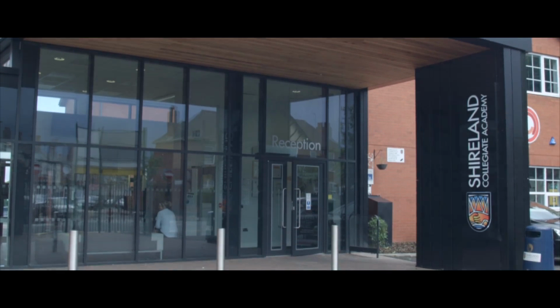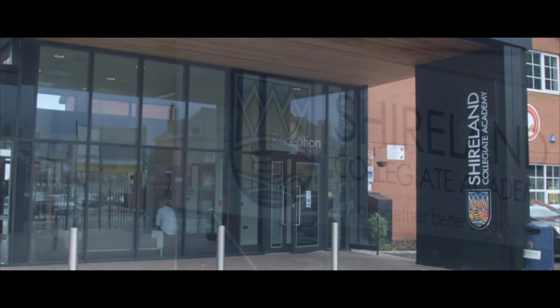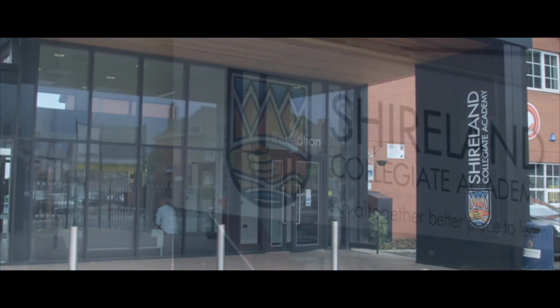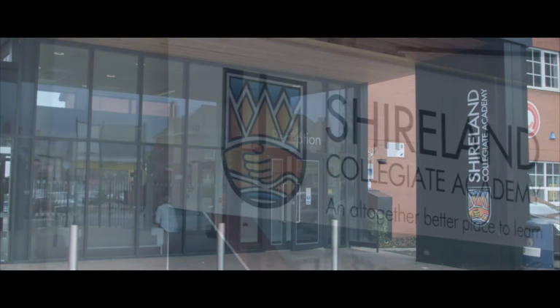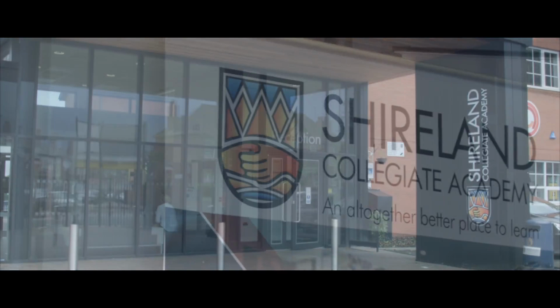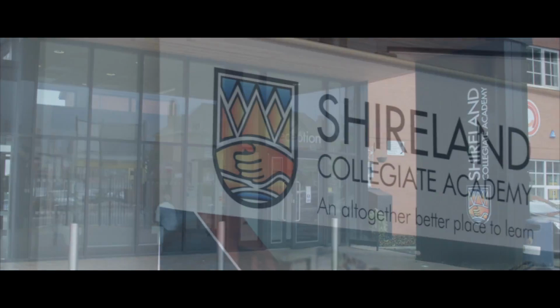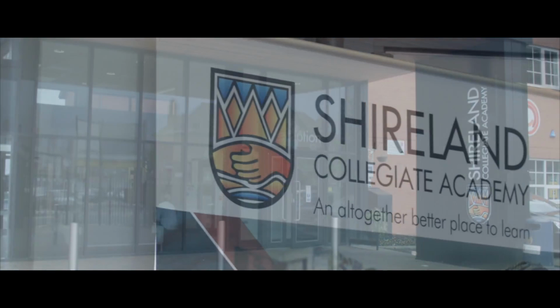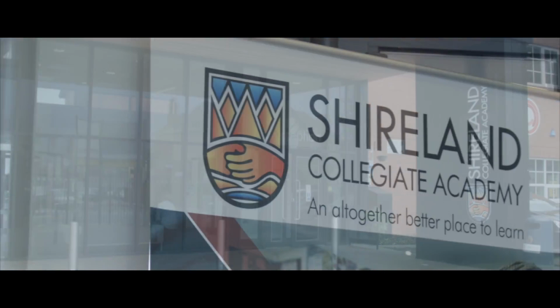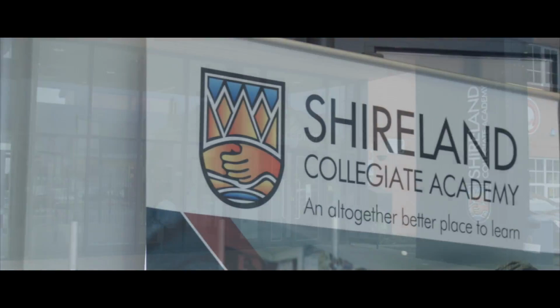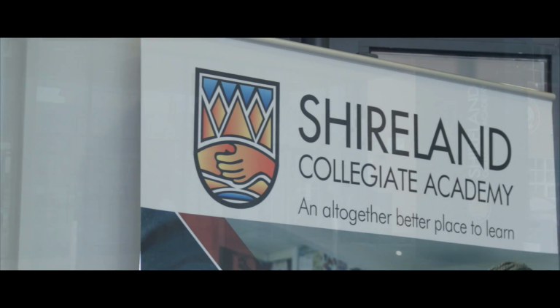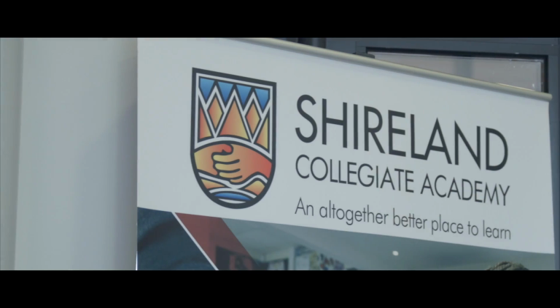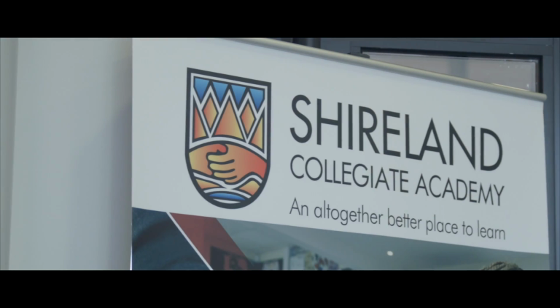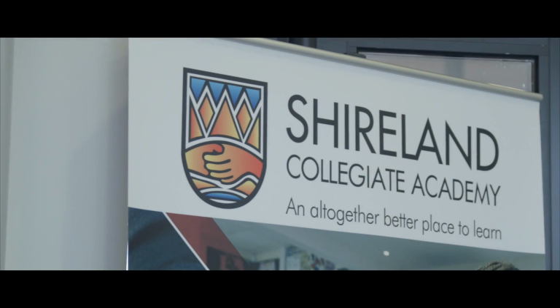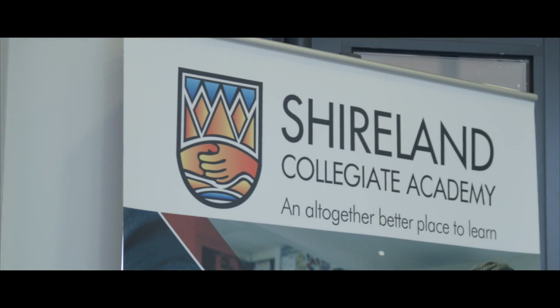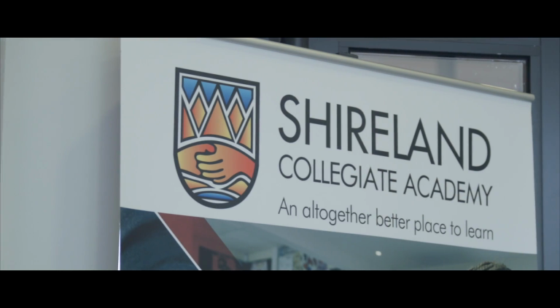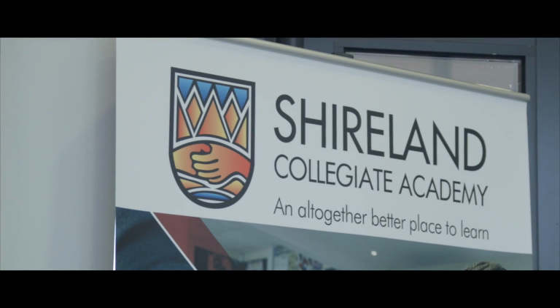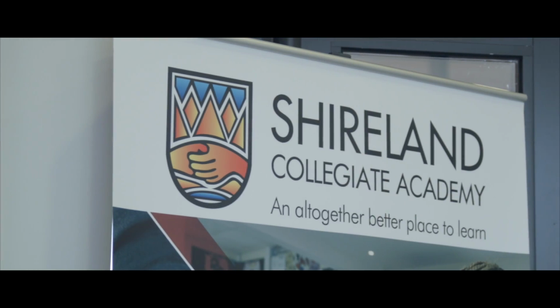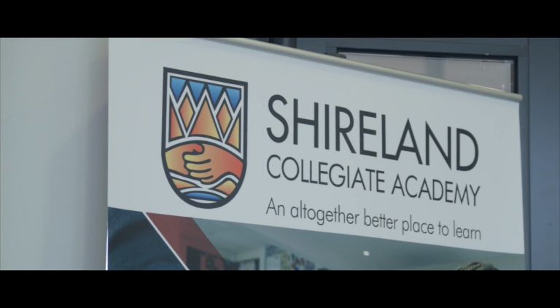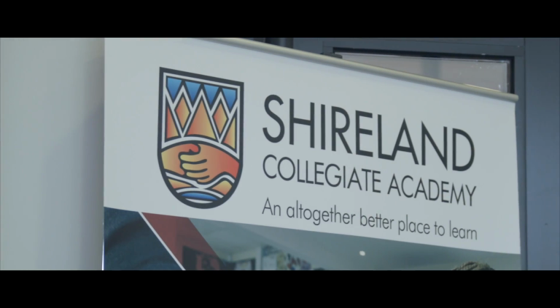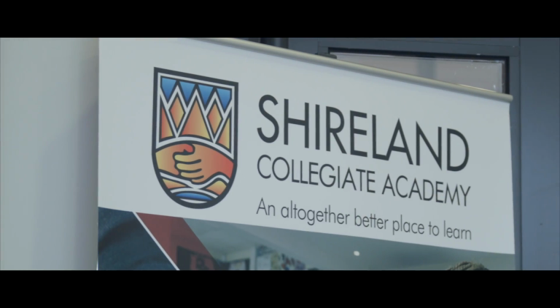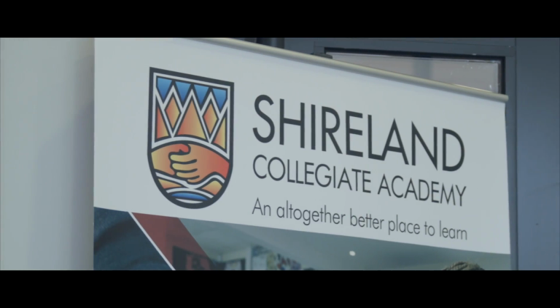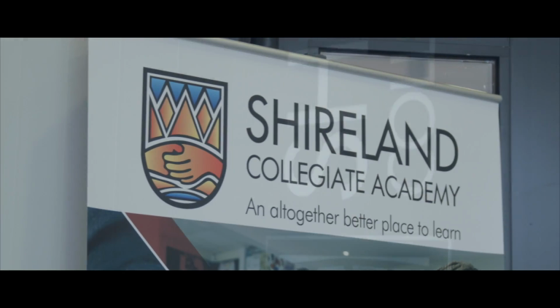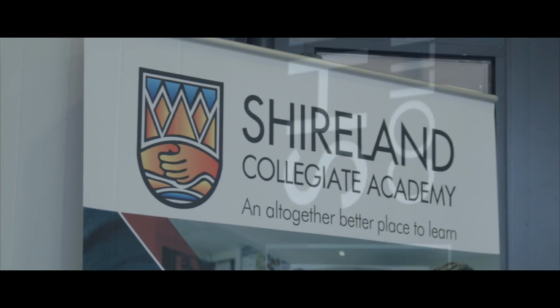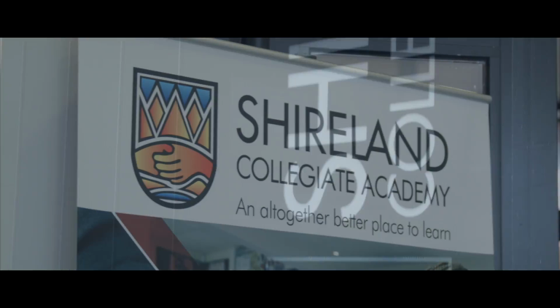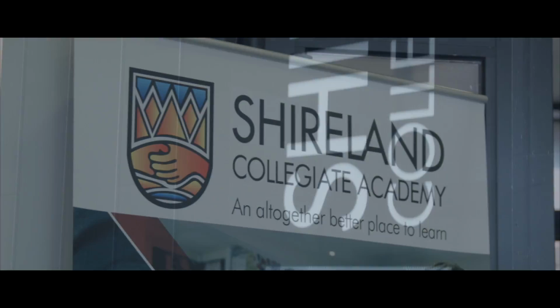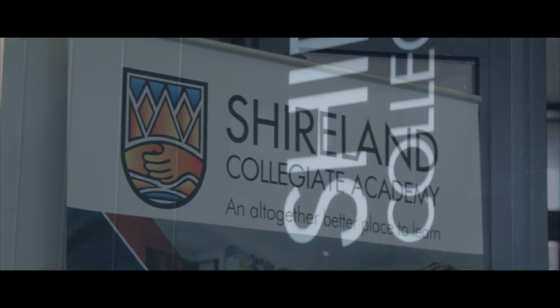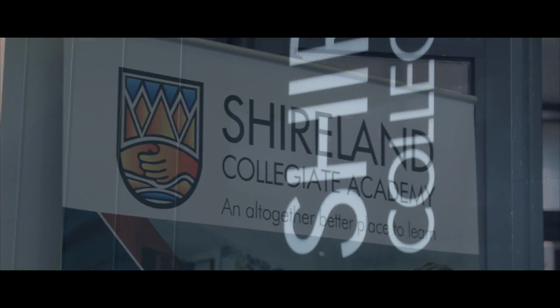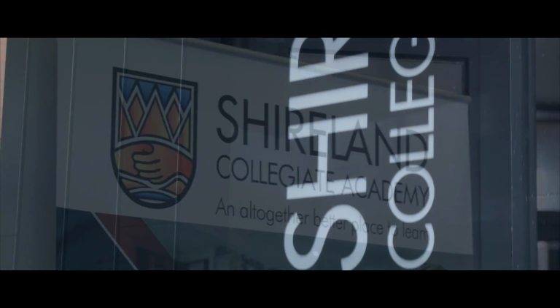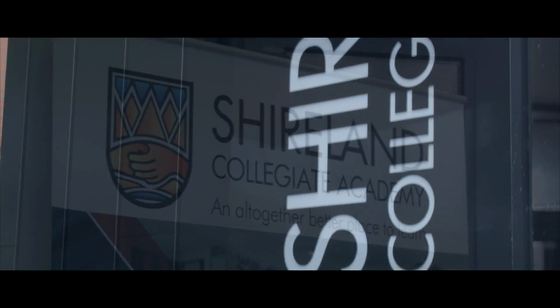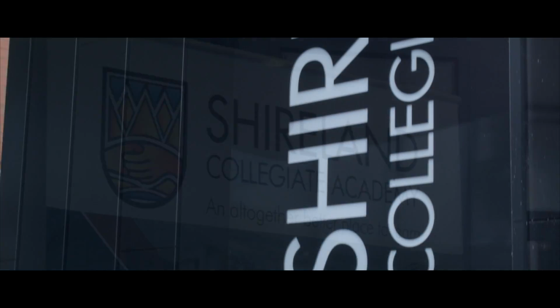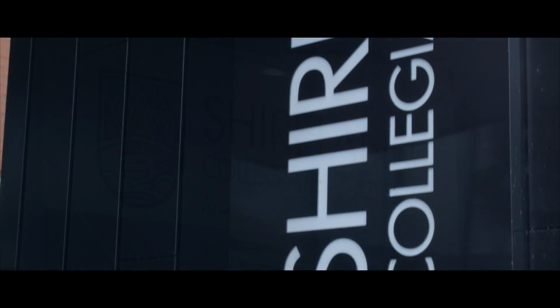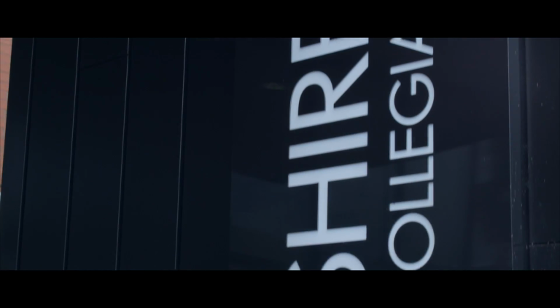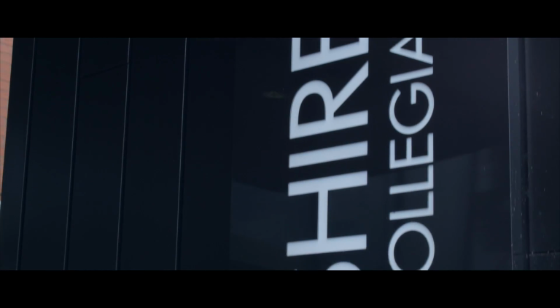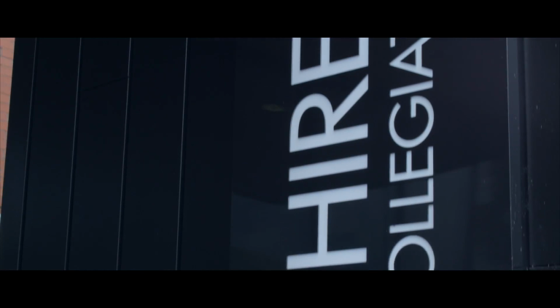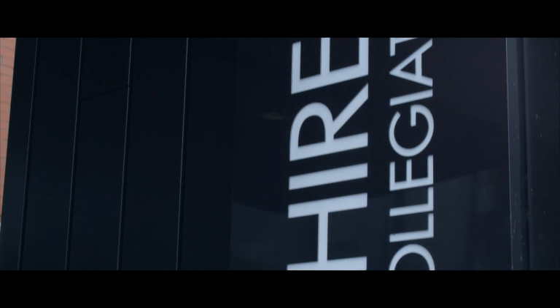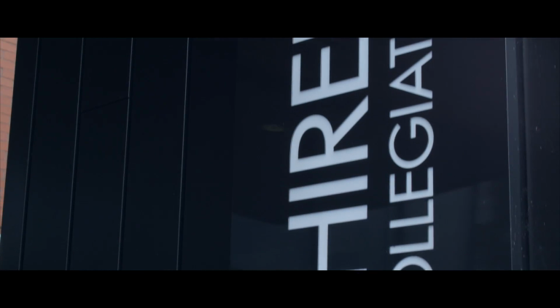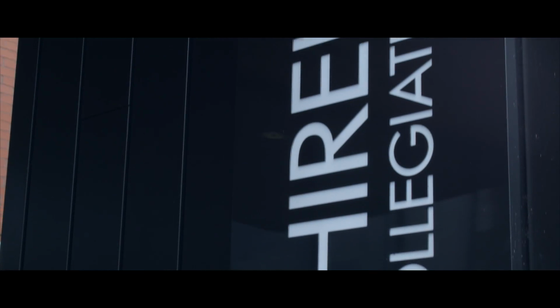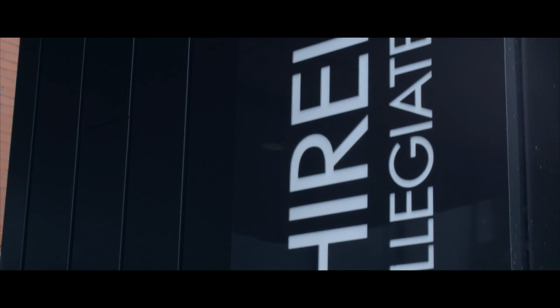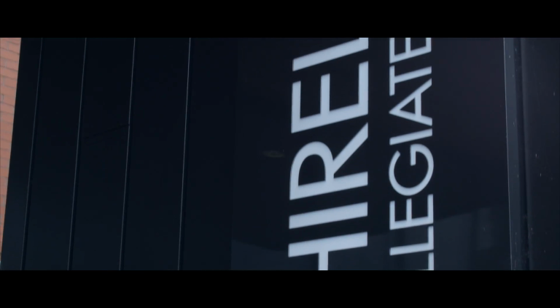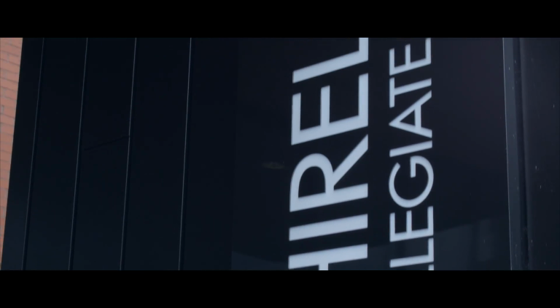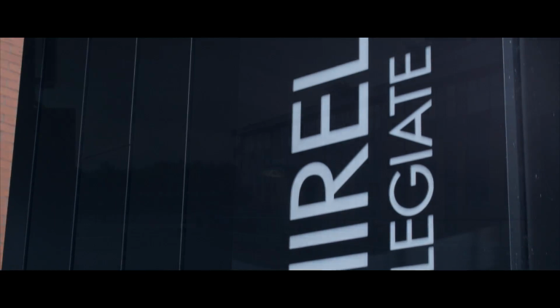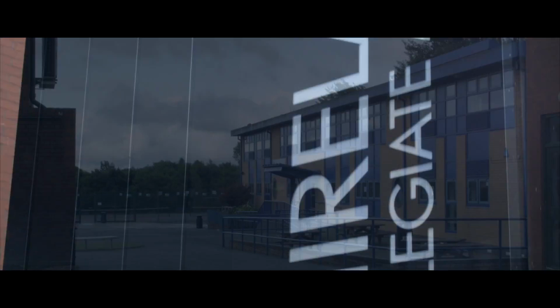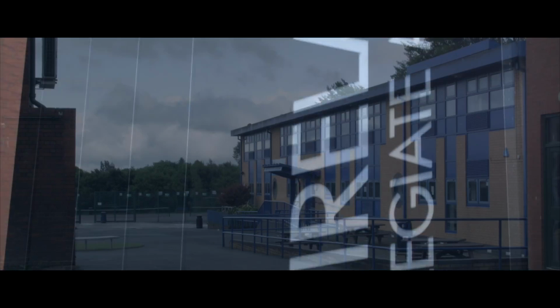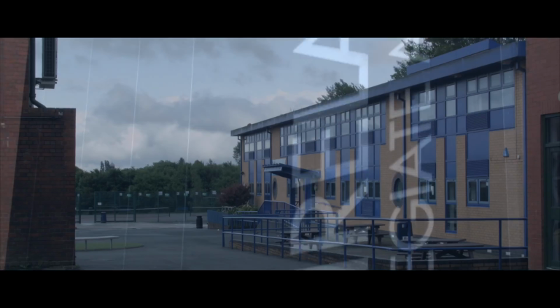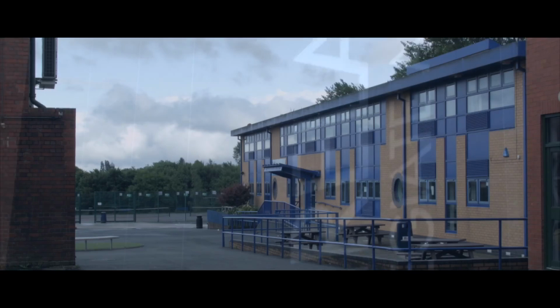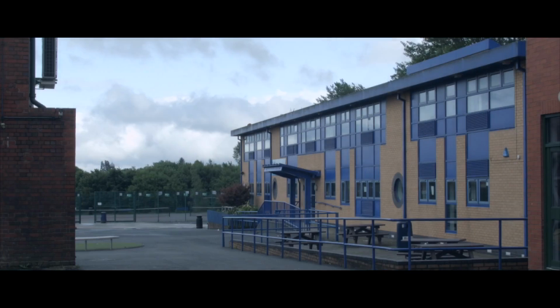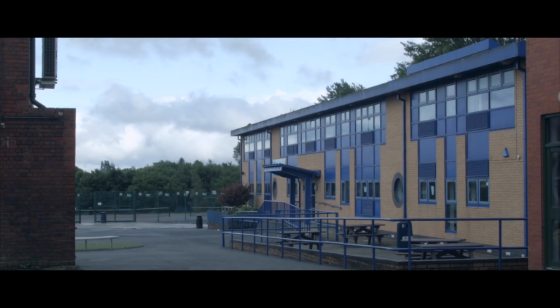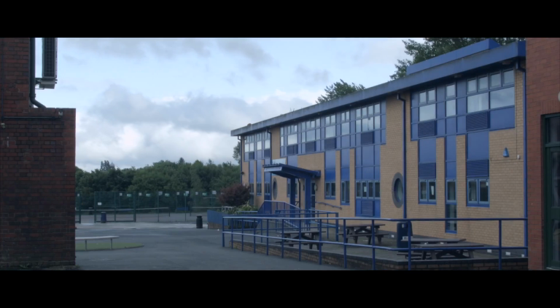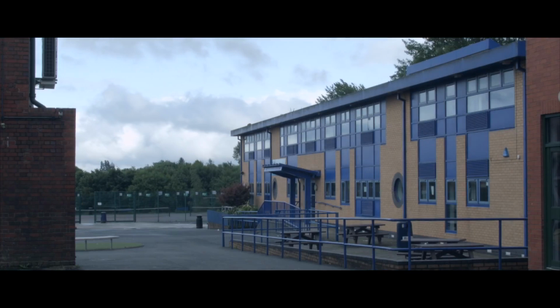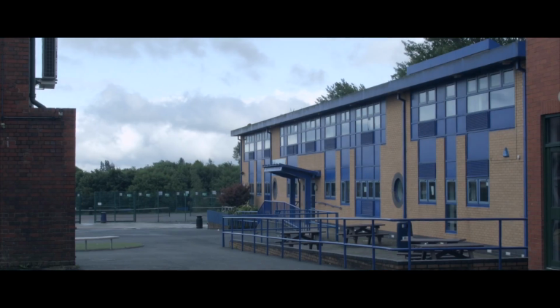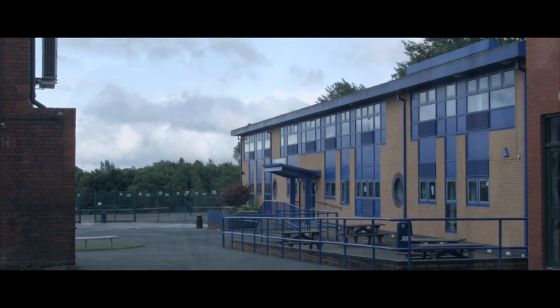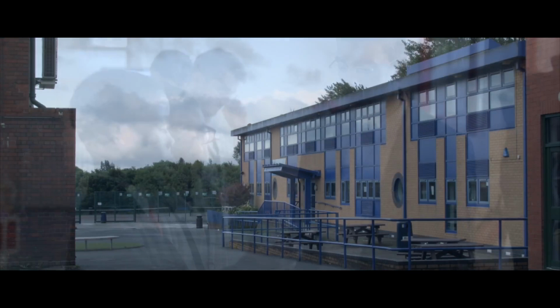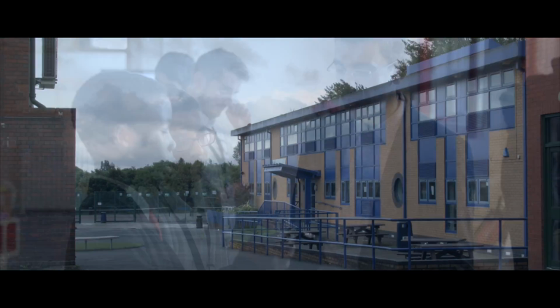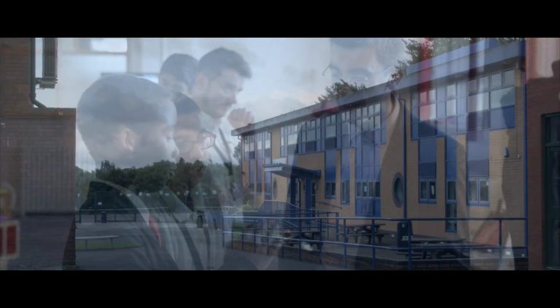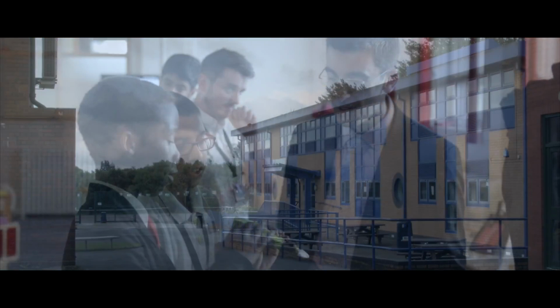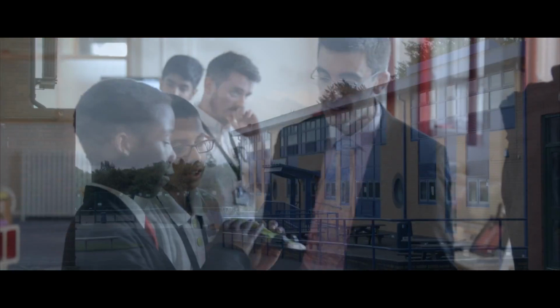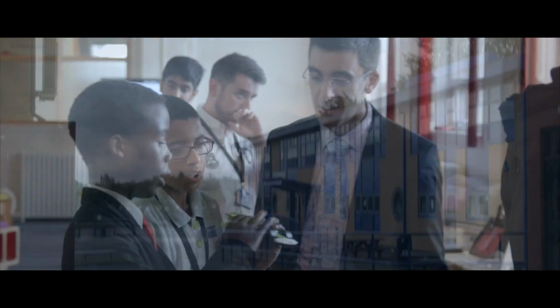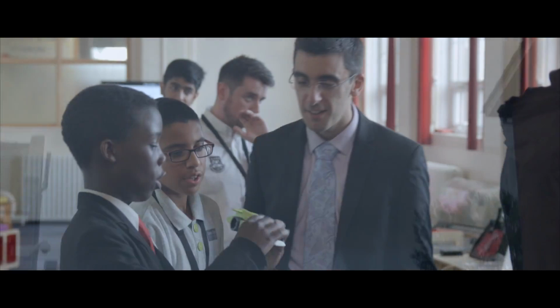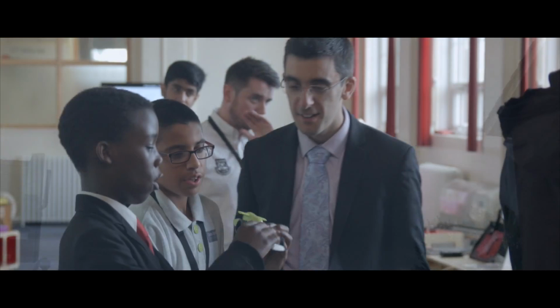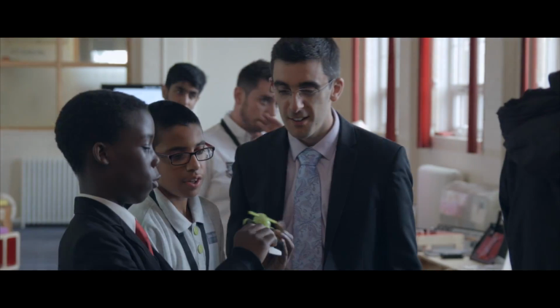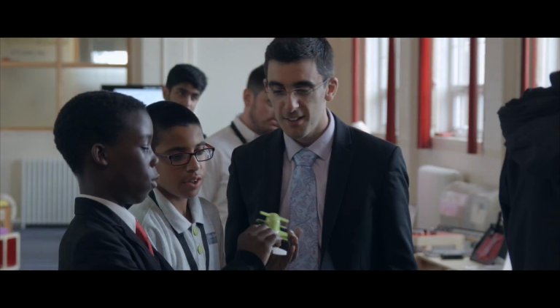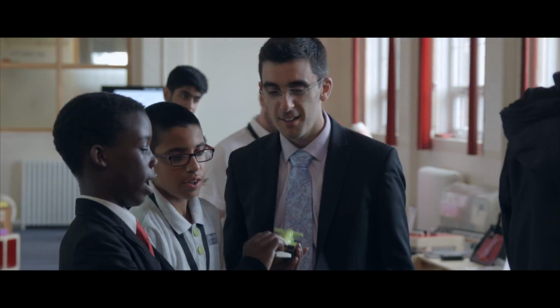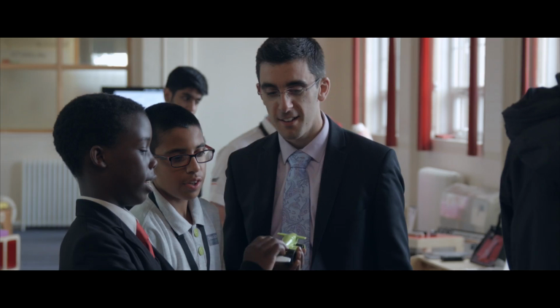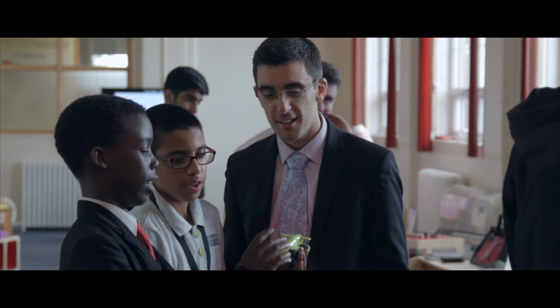We are here today to celebrate the STEM Club work of Shireland Collegiate Academy and the impact it has on their students' engagement.